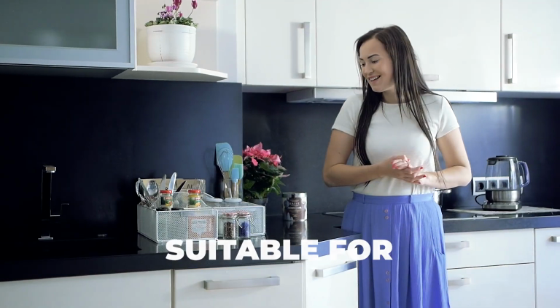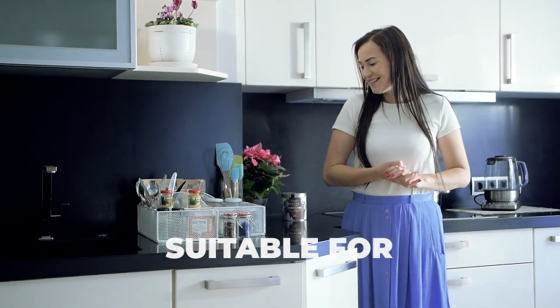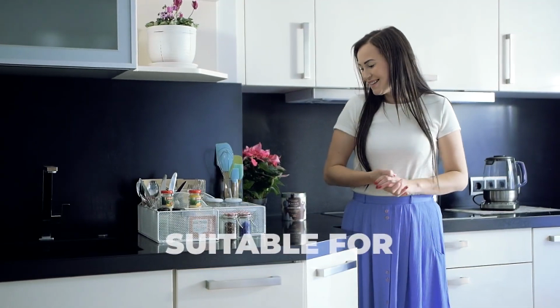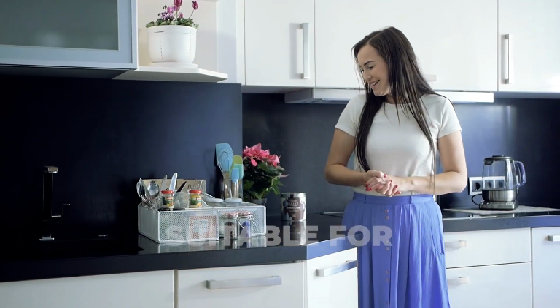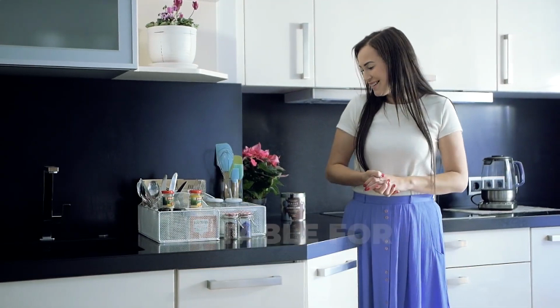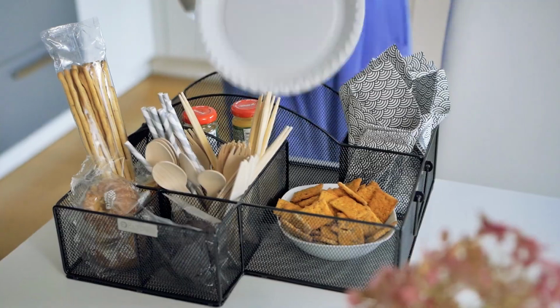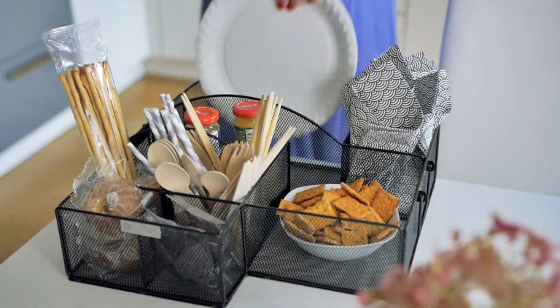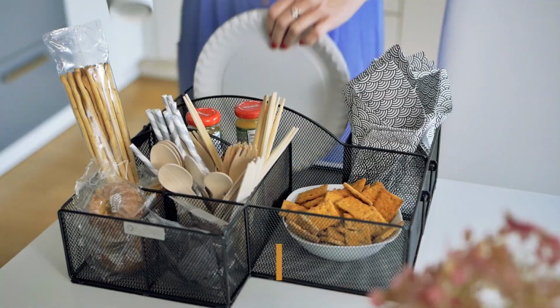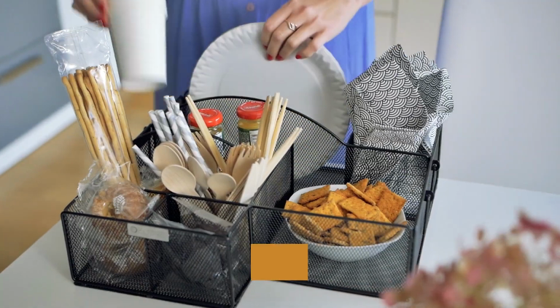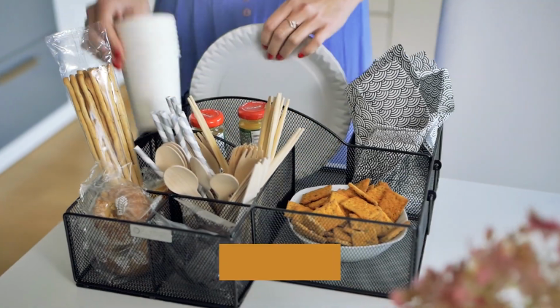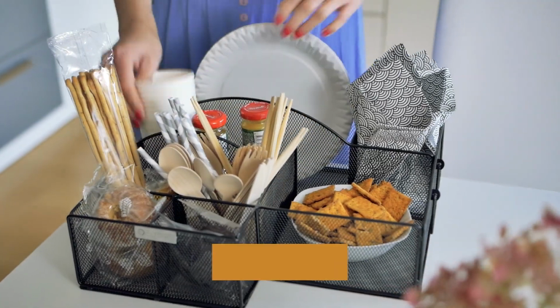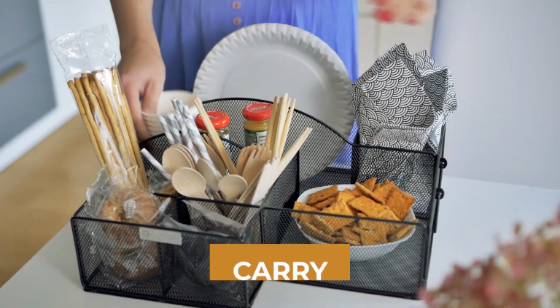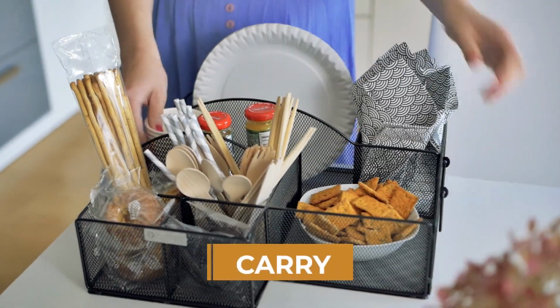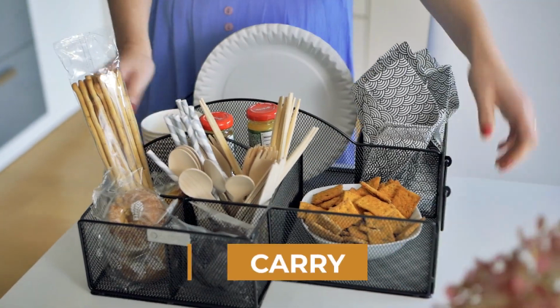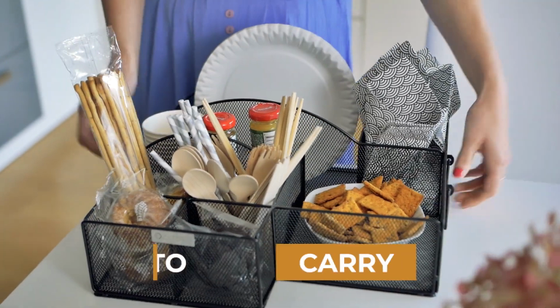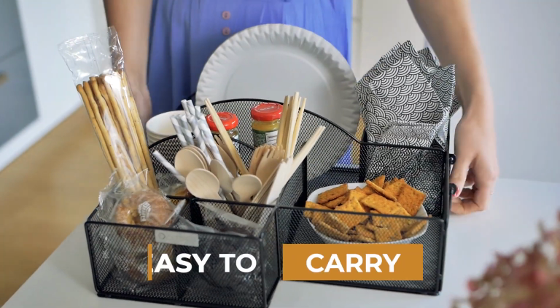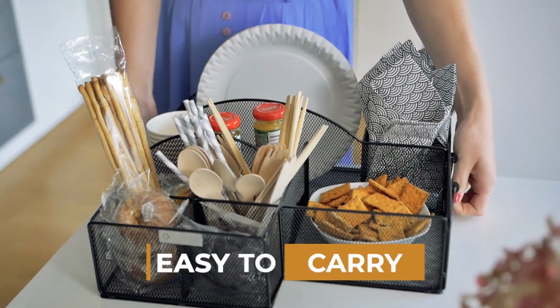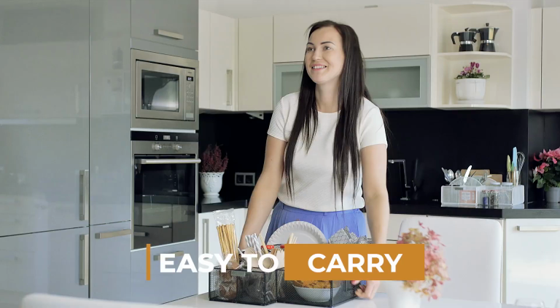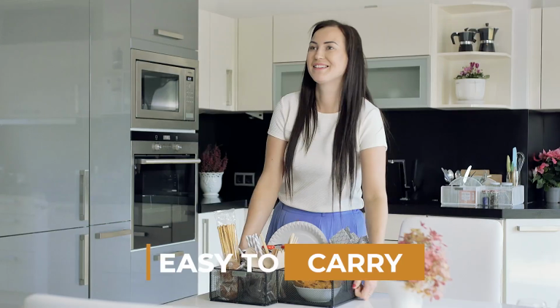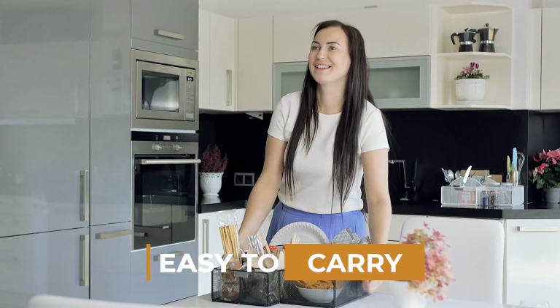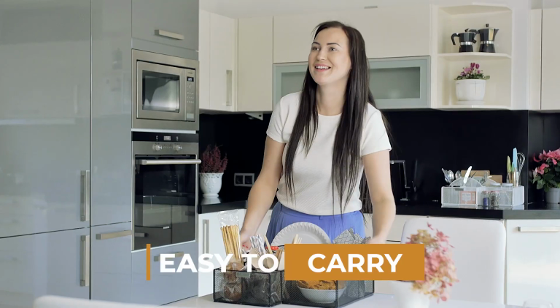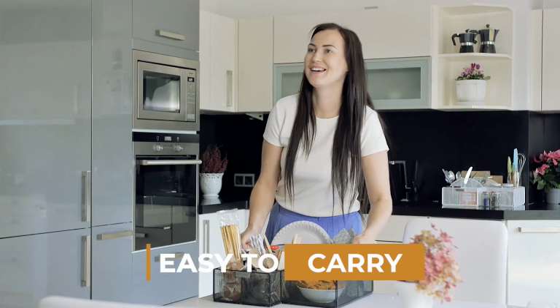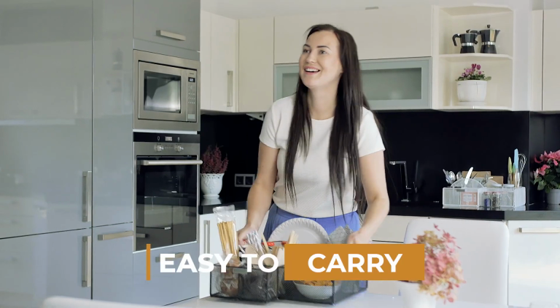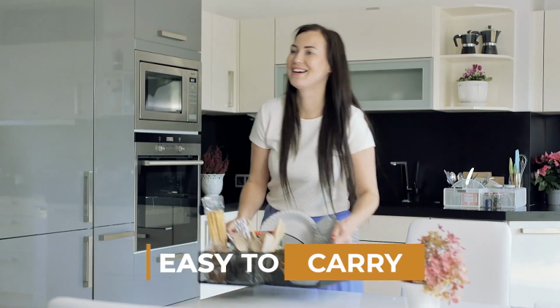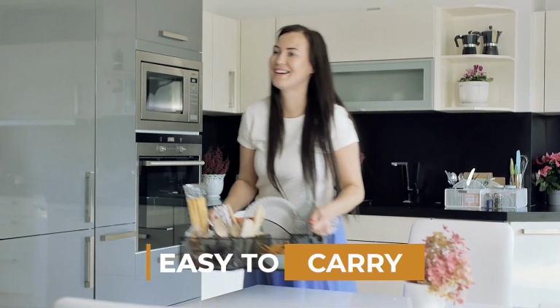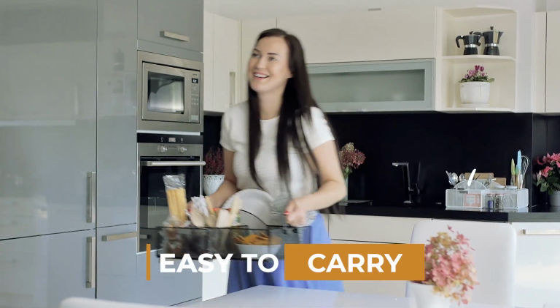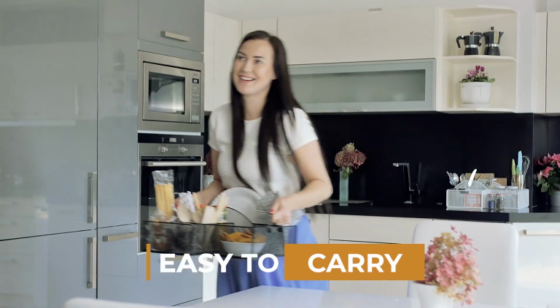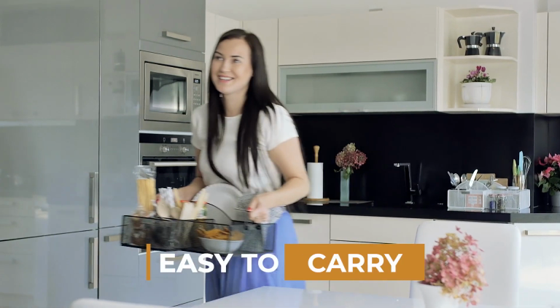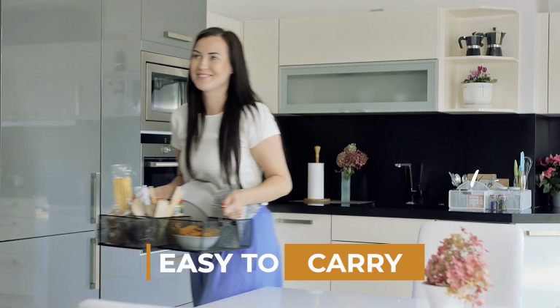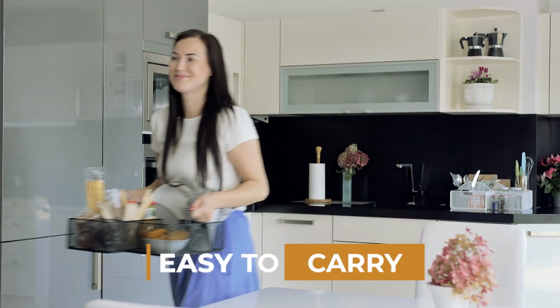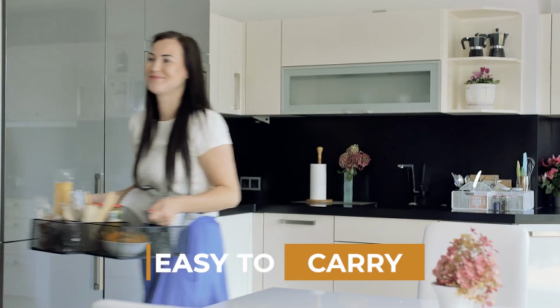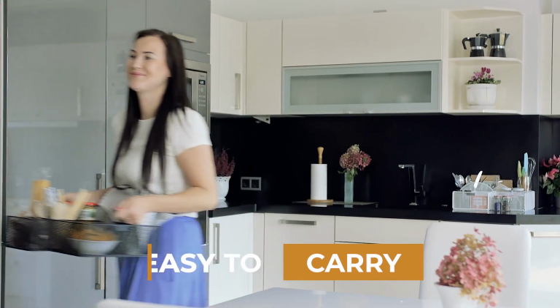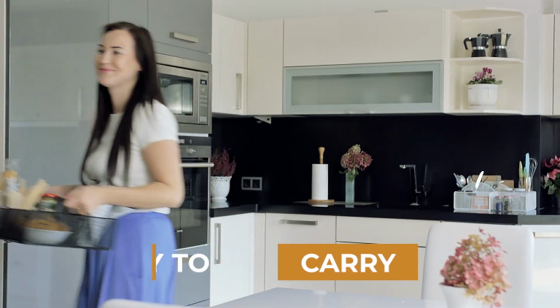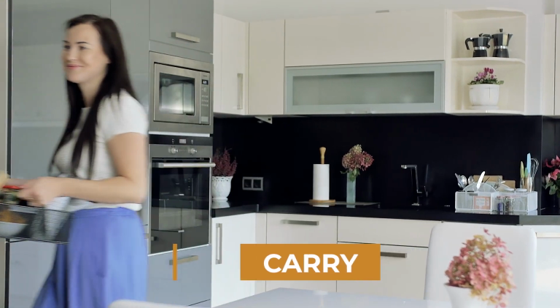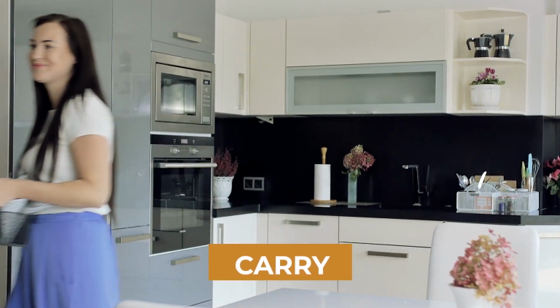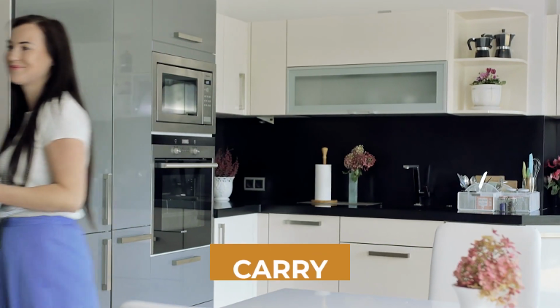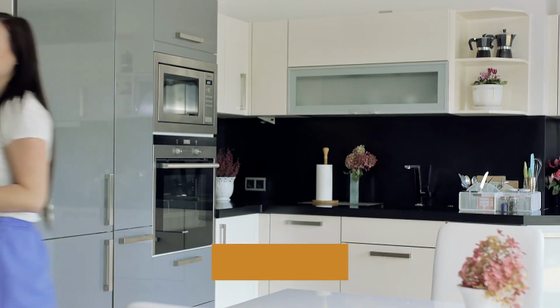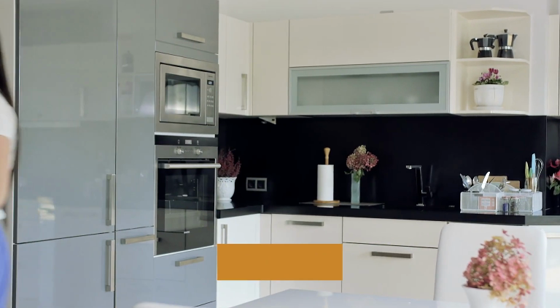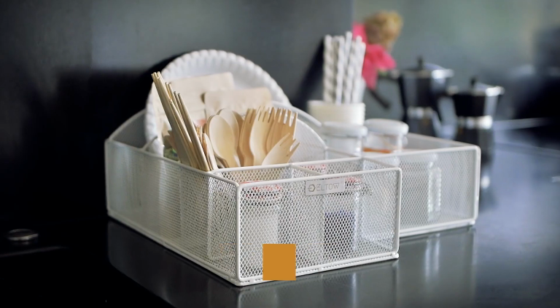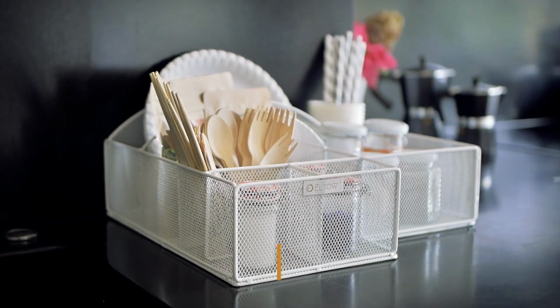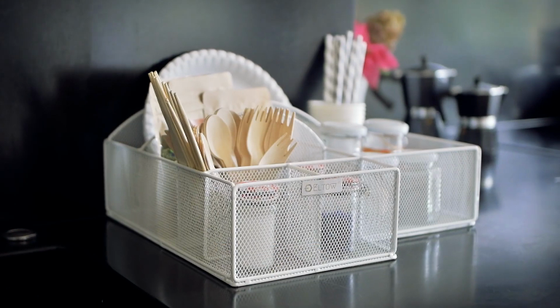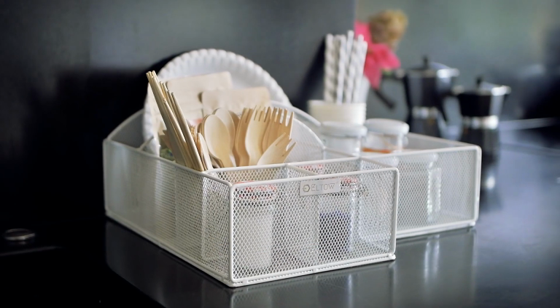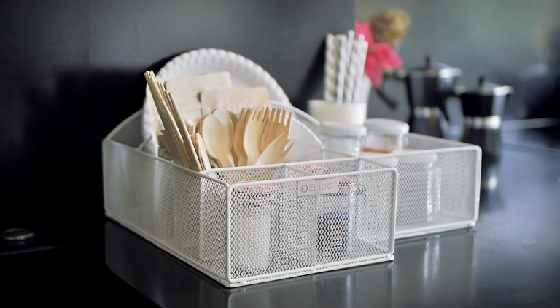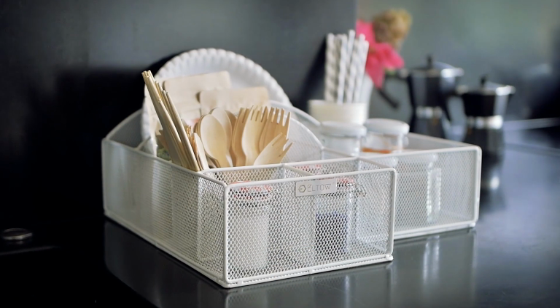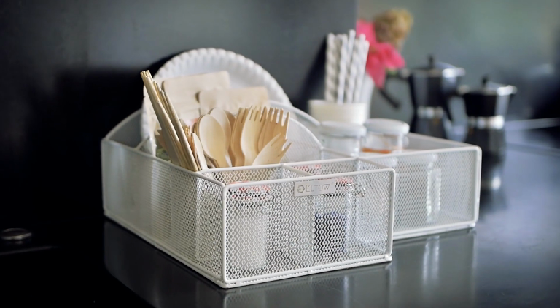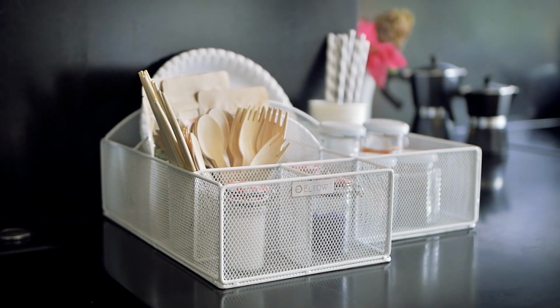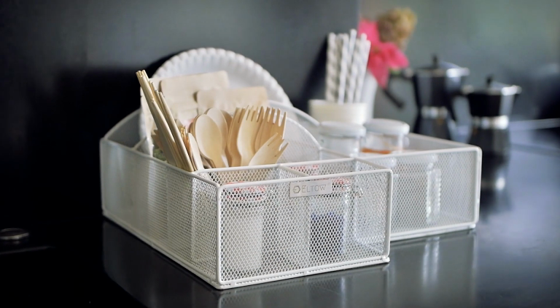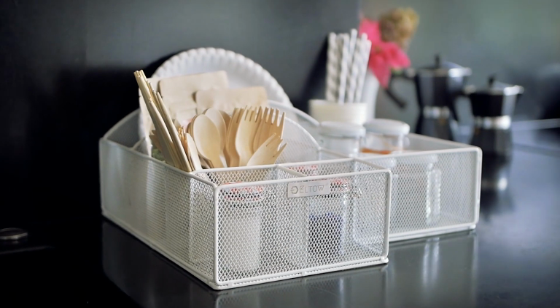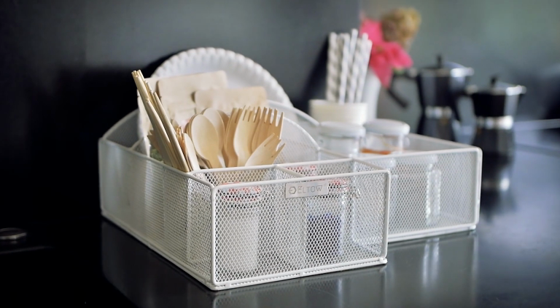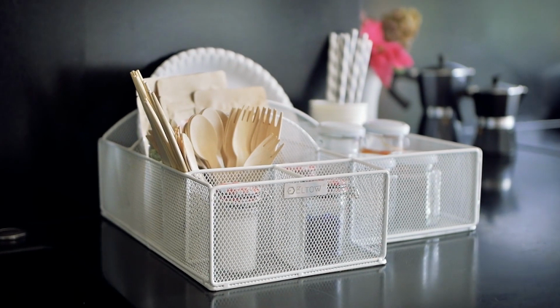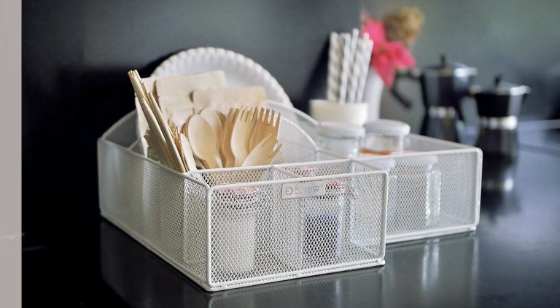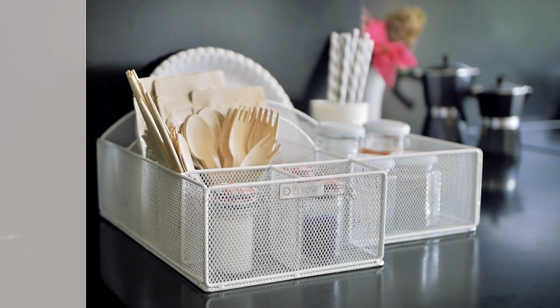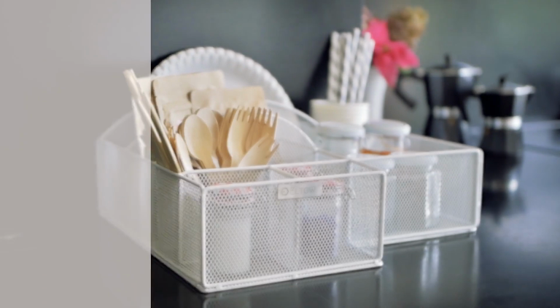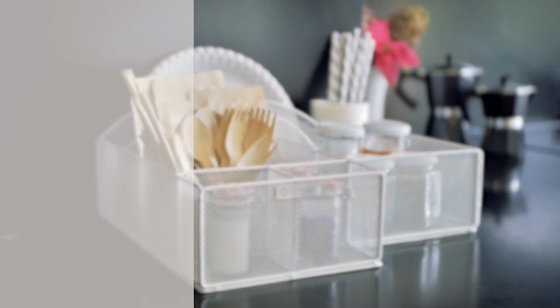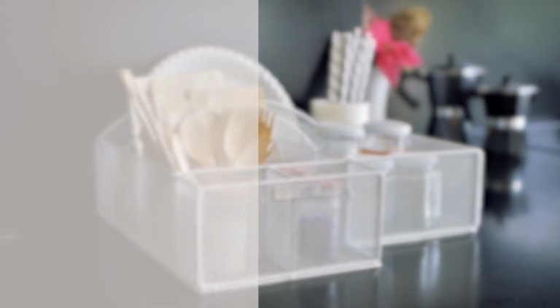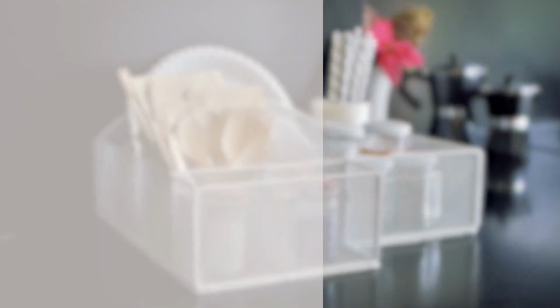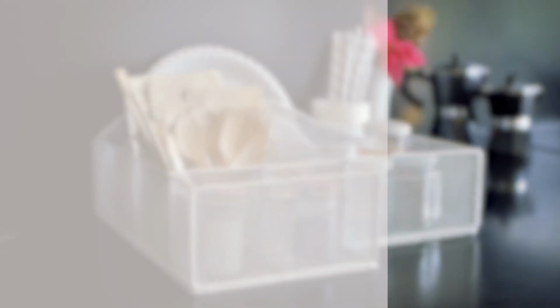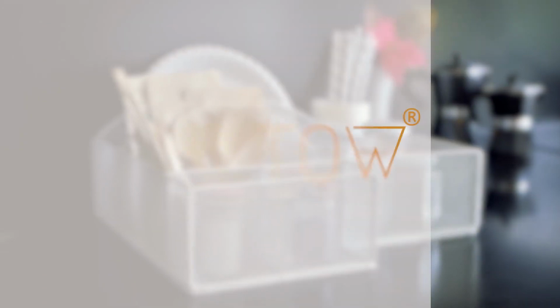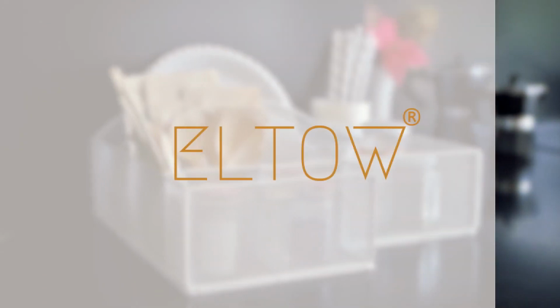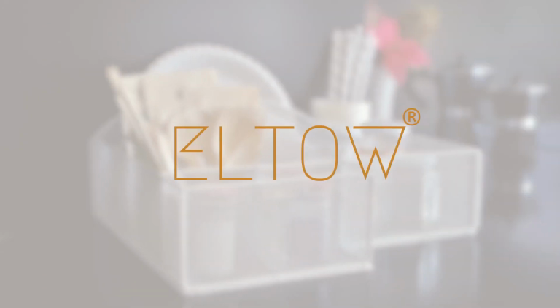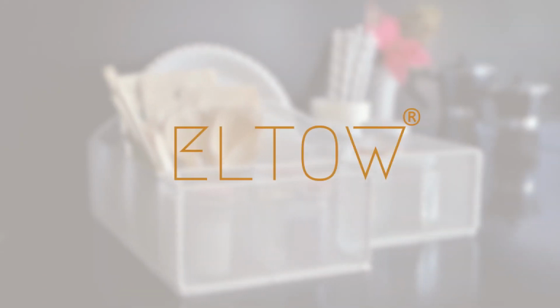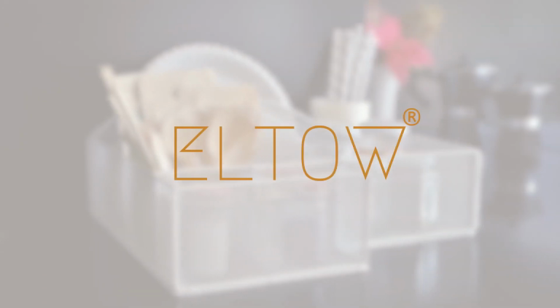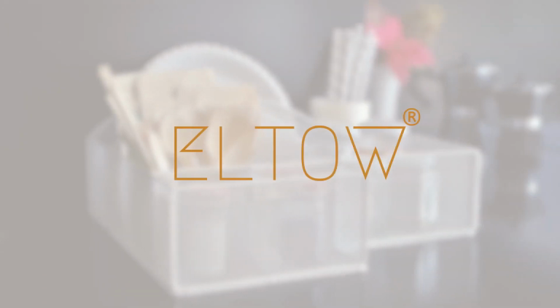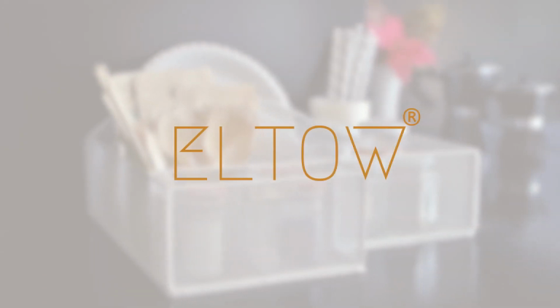Easy to carry to the picnic, camping, or the backyard barbecue. Enjoy your kitchen more with Elto Cutlery Organizers.